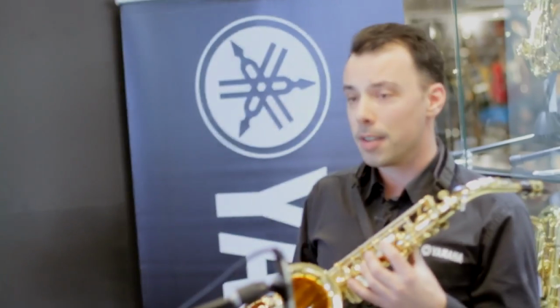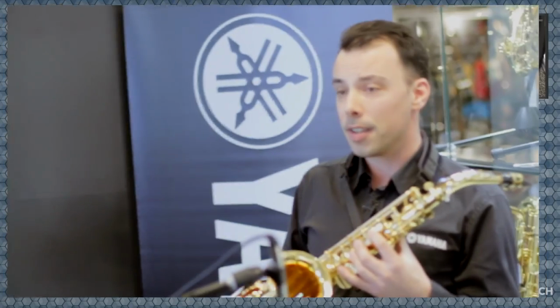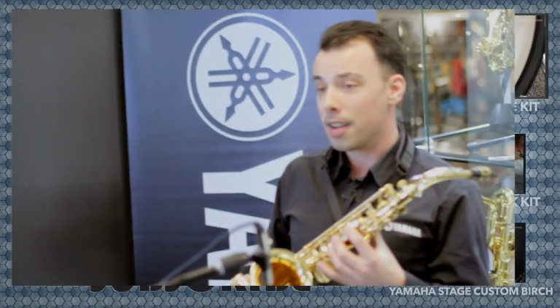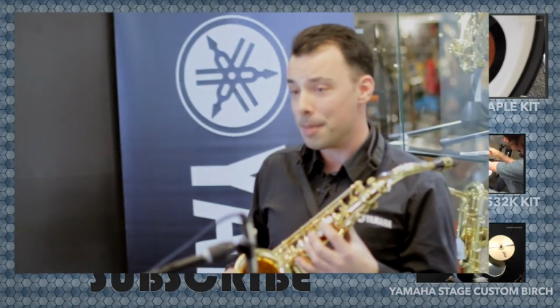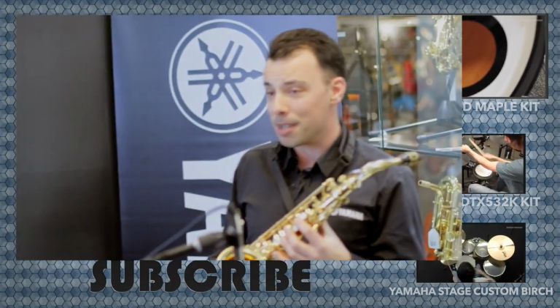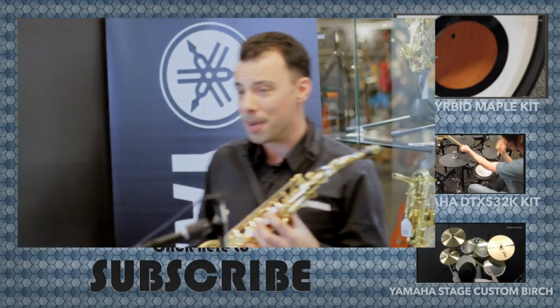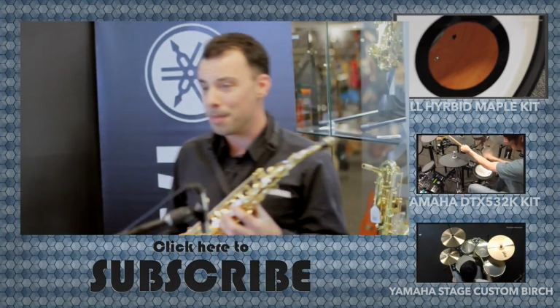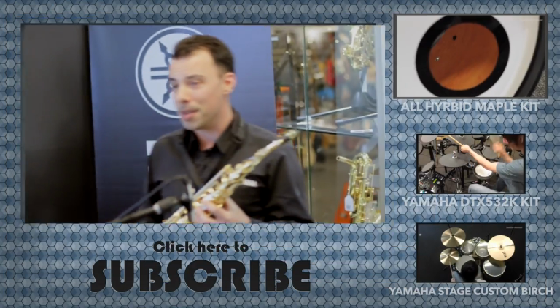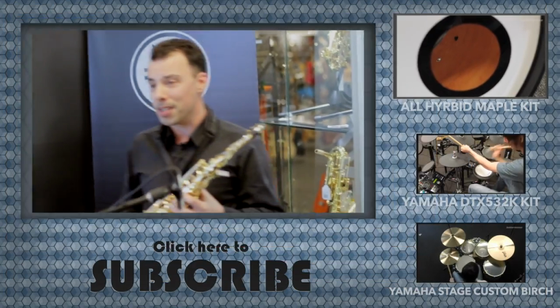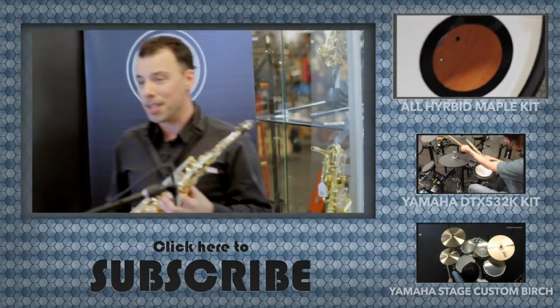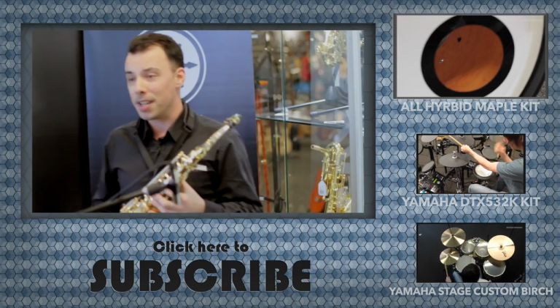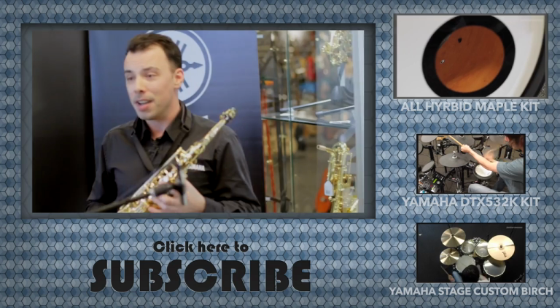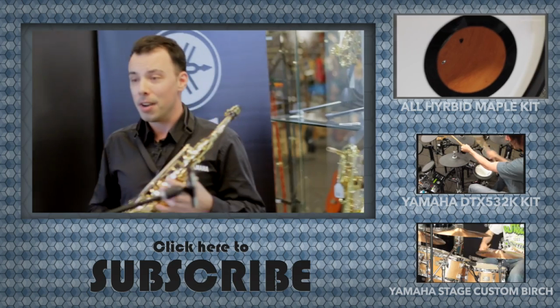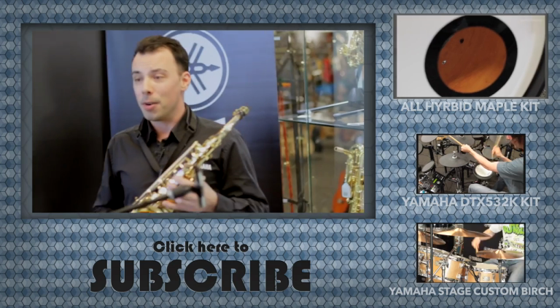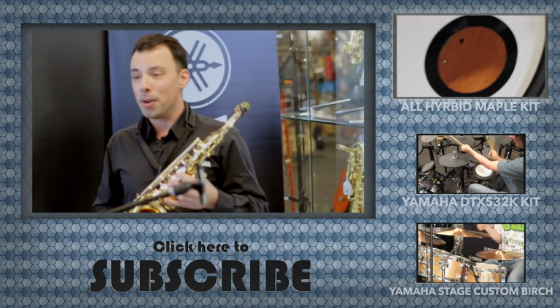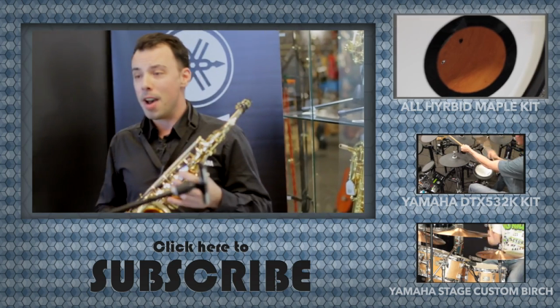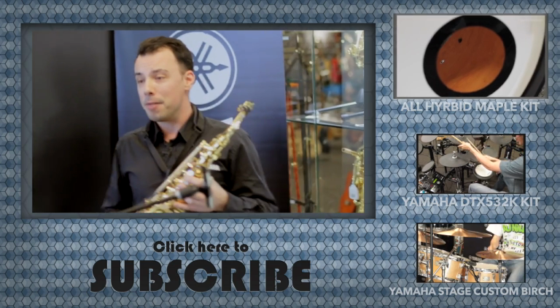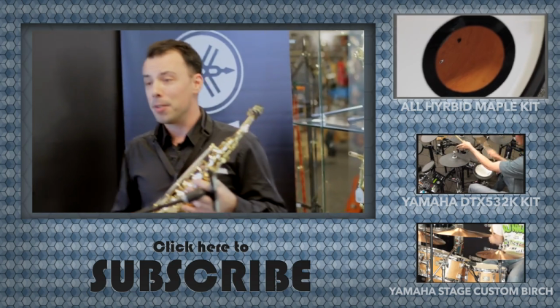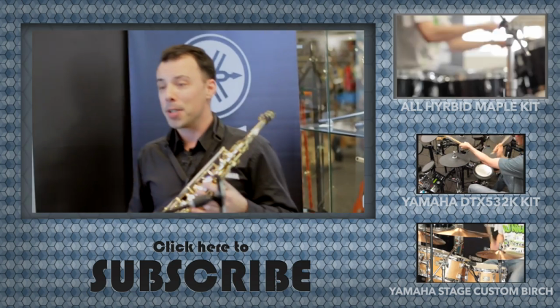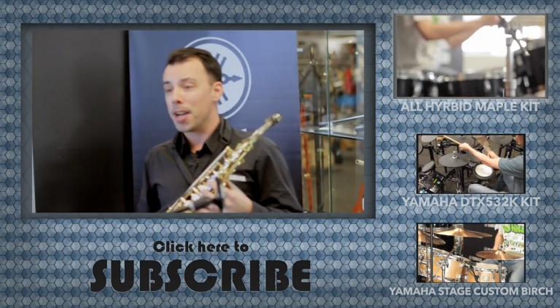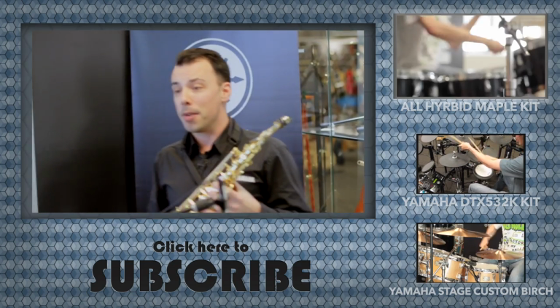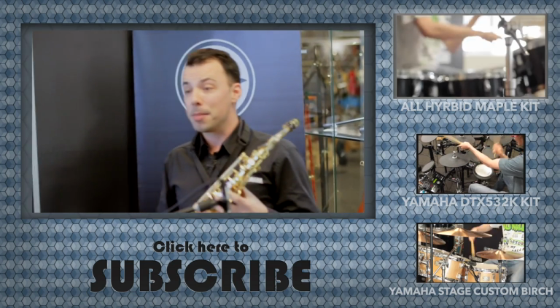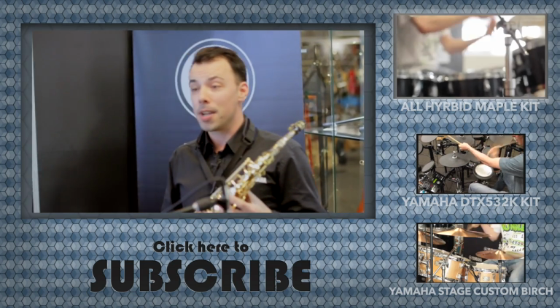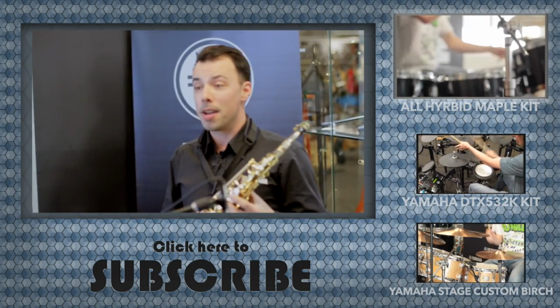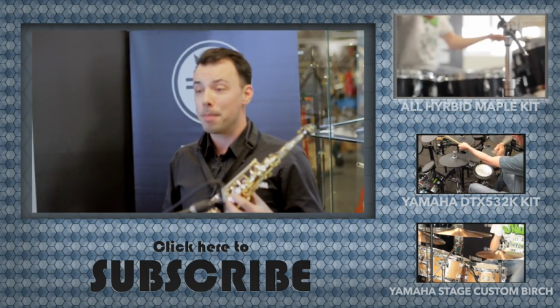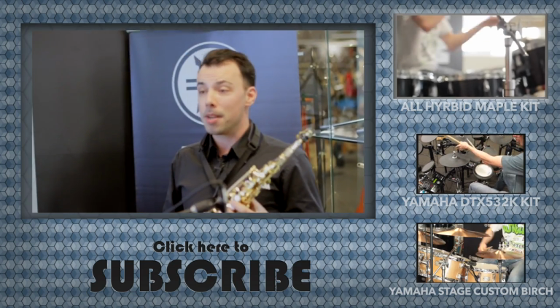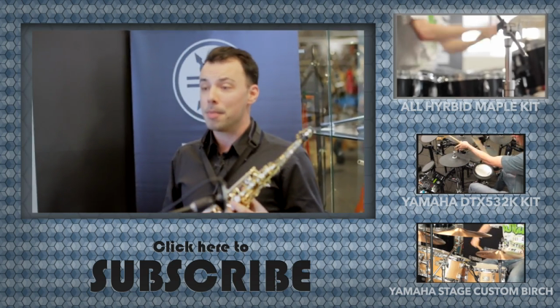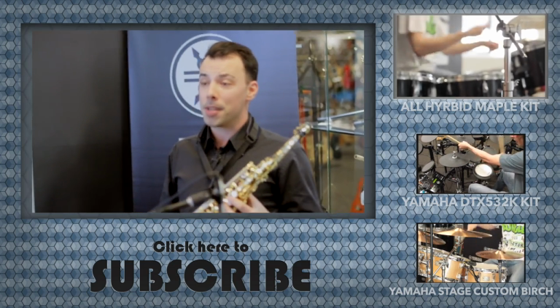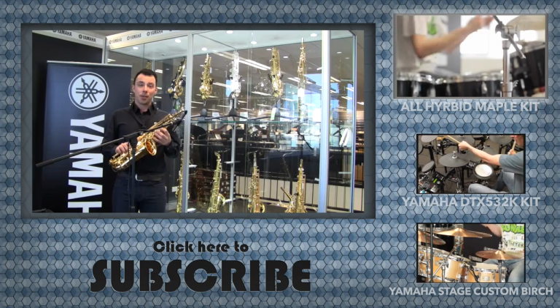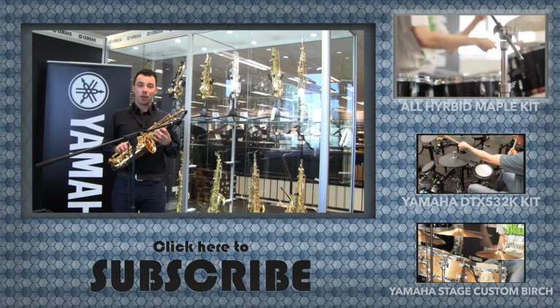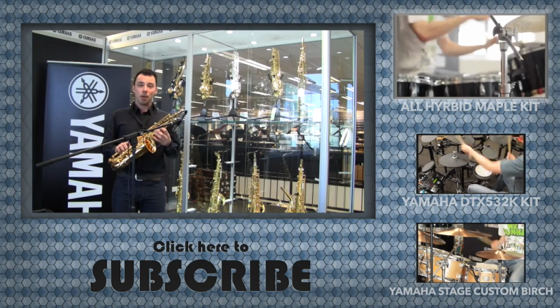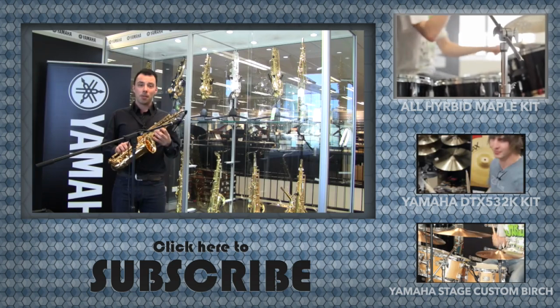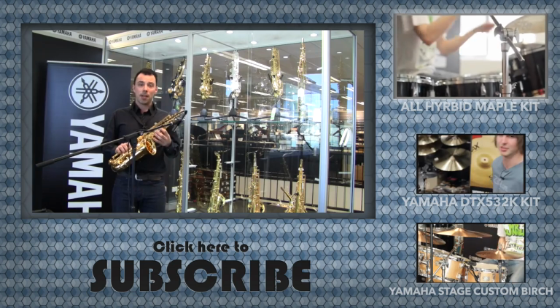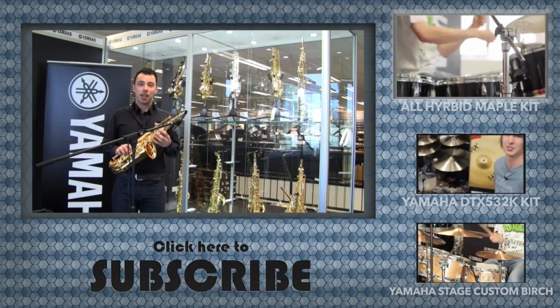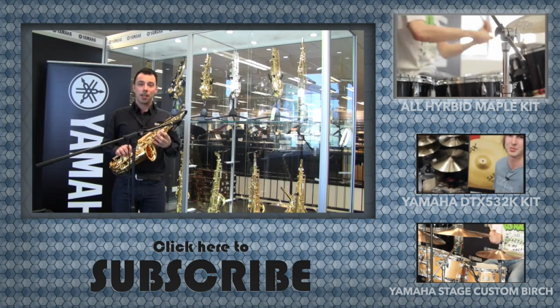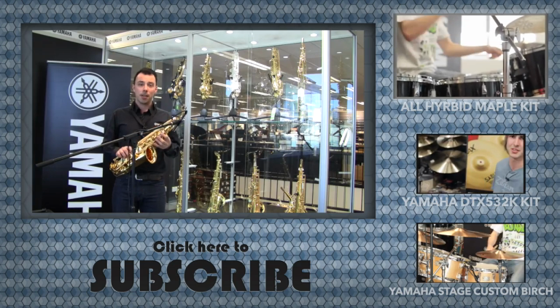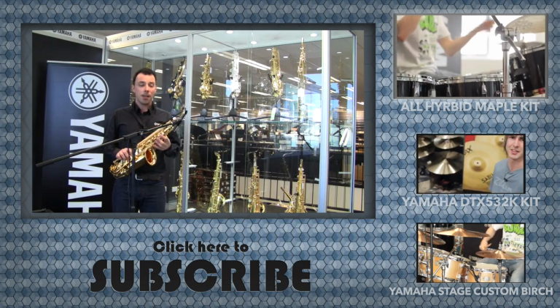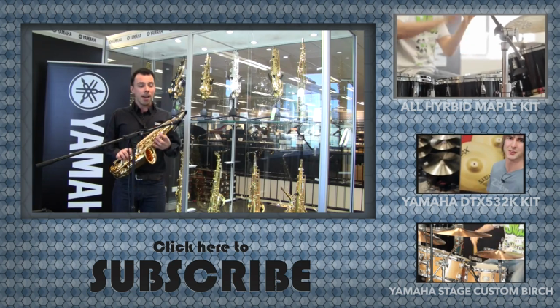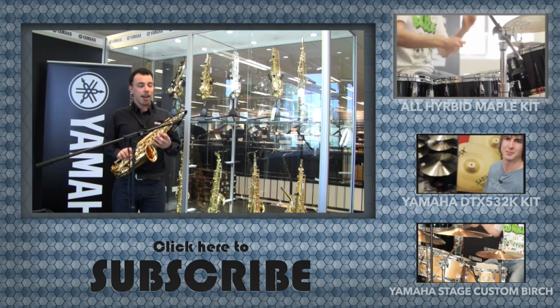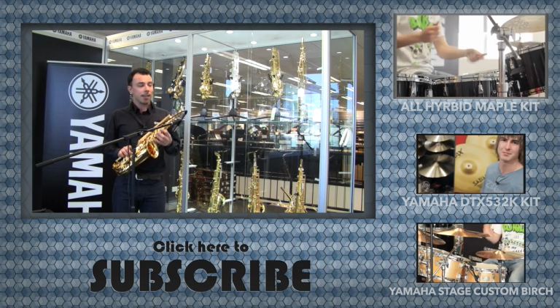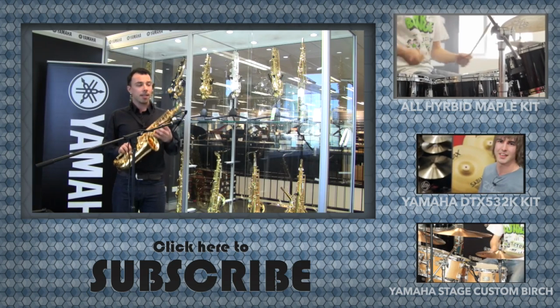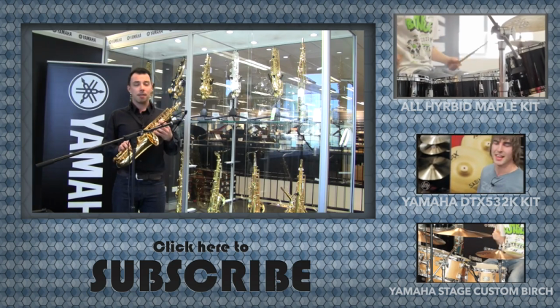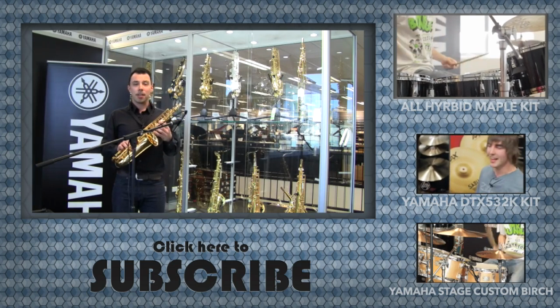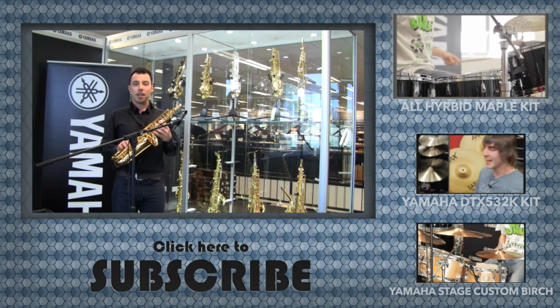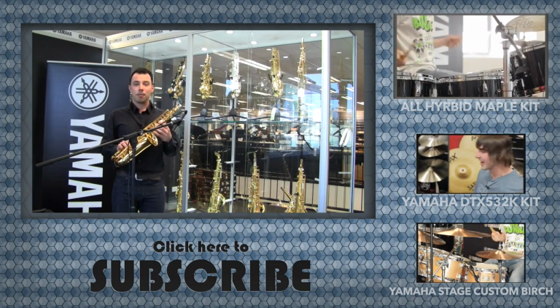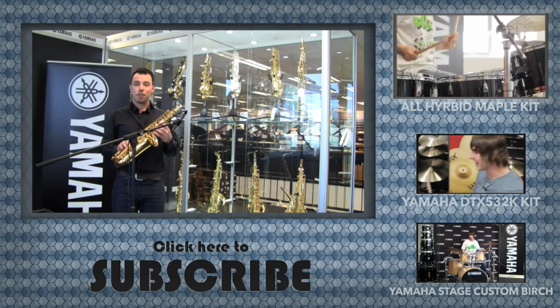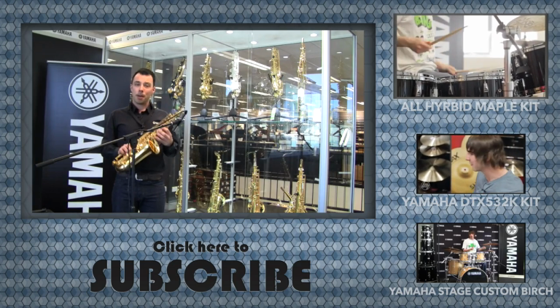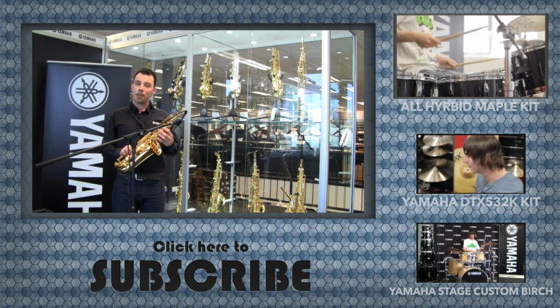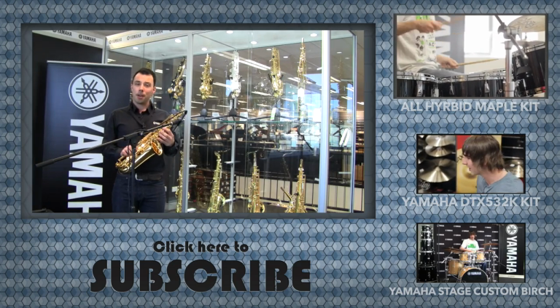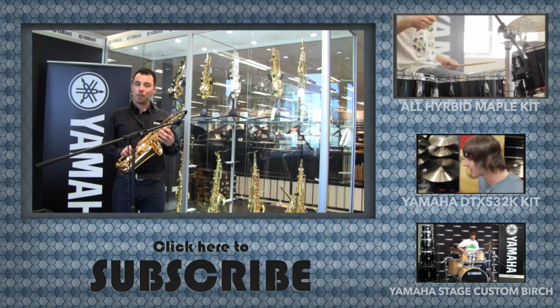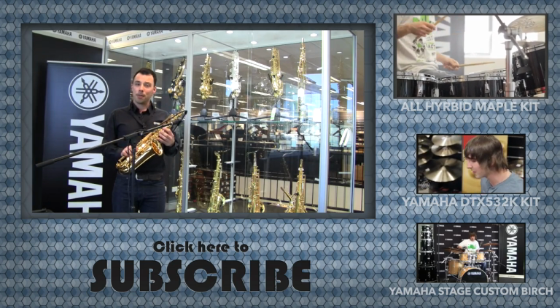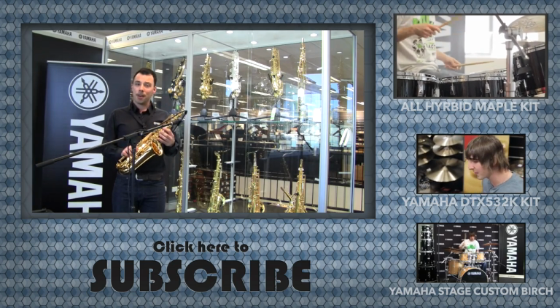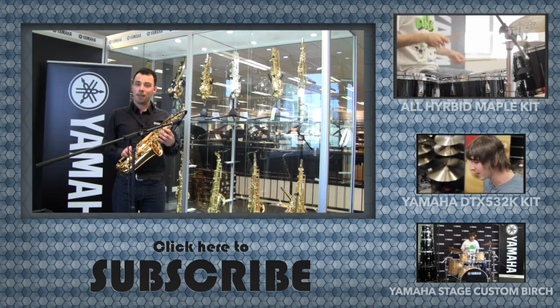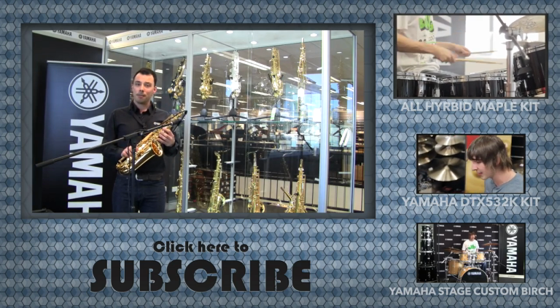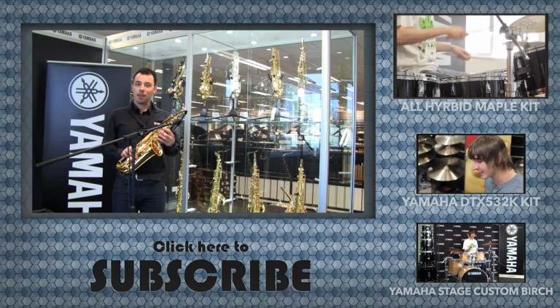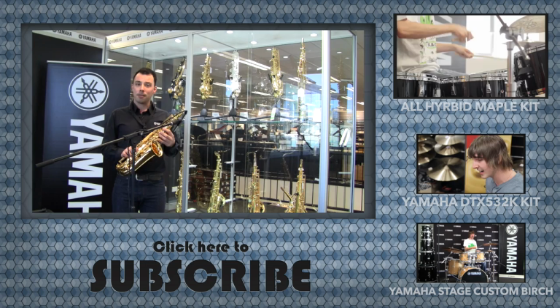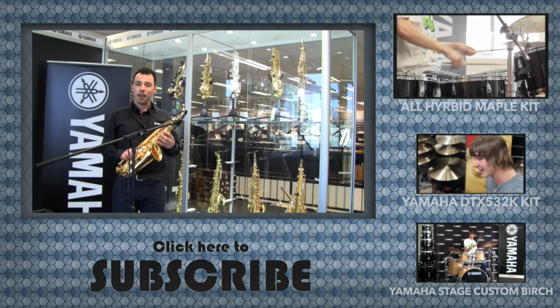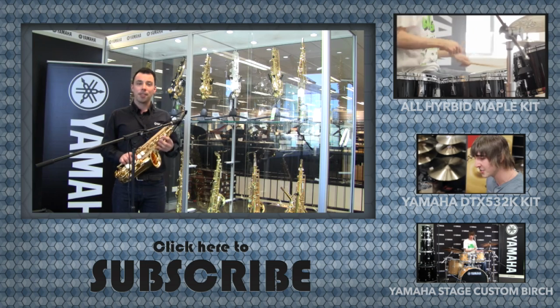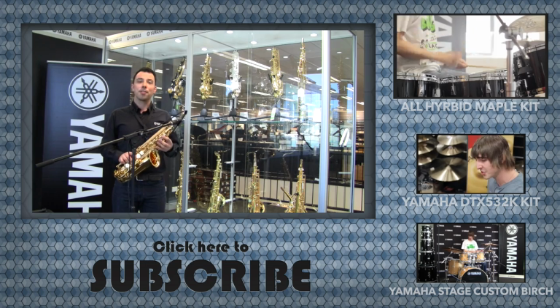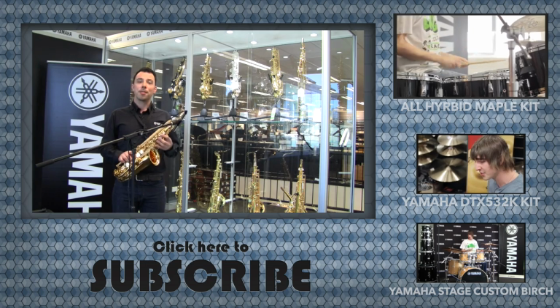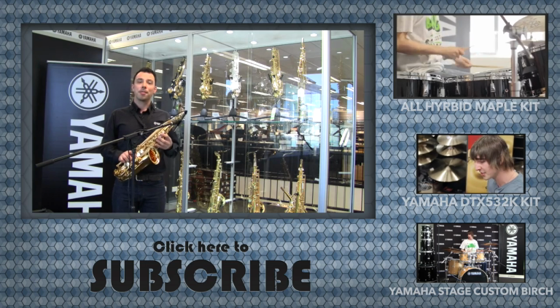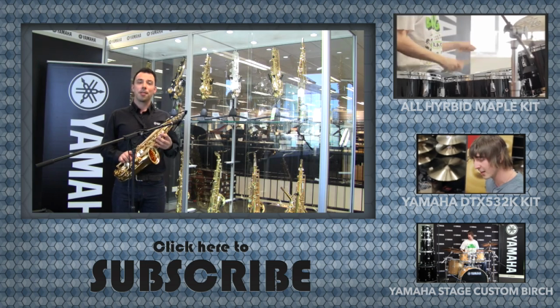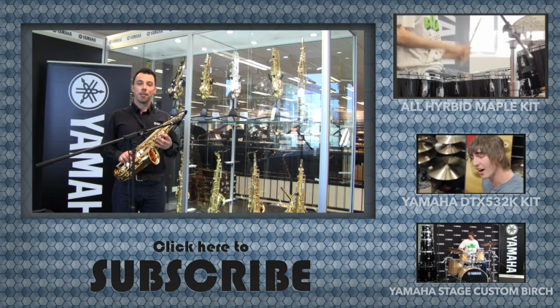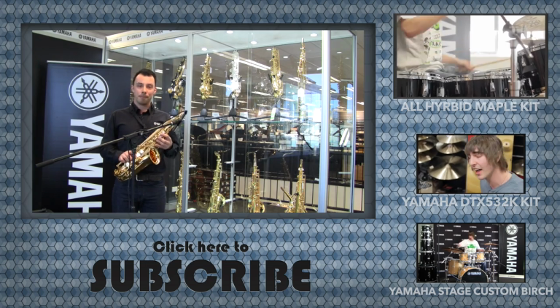Come into Better Music or have a look at our website bettermusic.com.au and the team here will be able to help you out and find the right instrument for you.